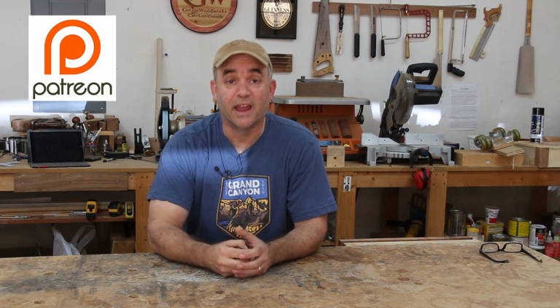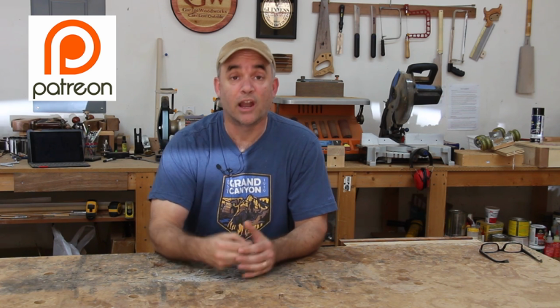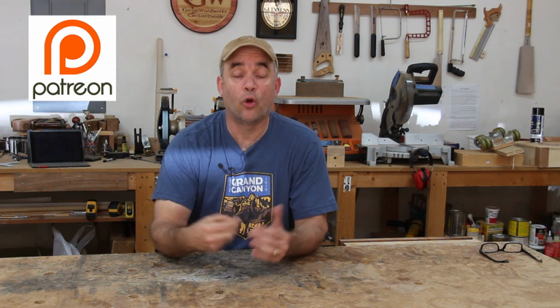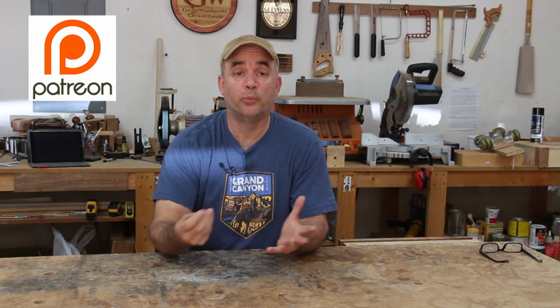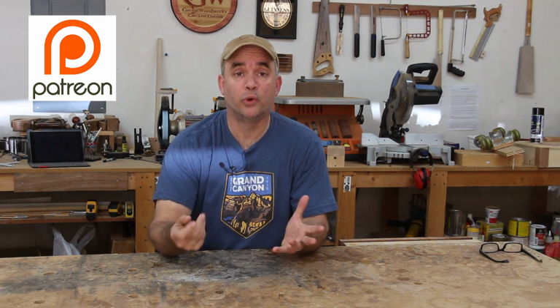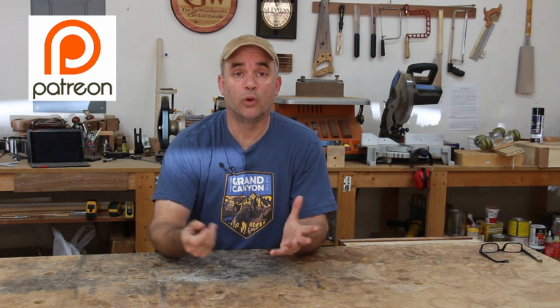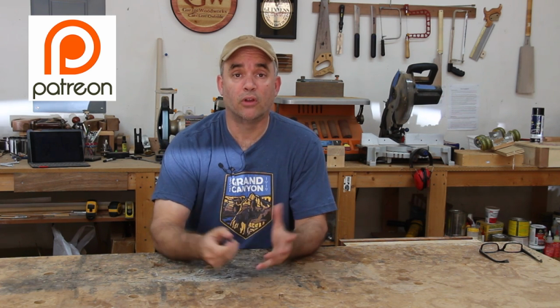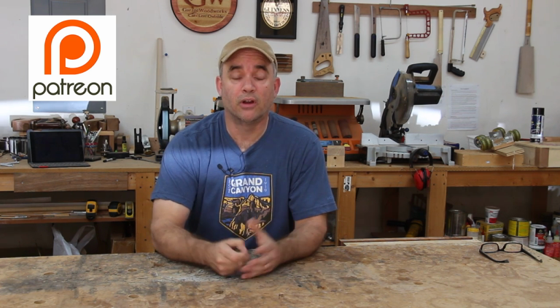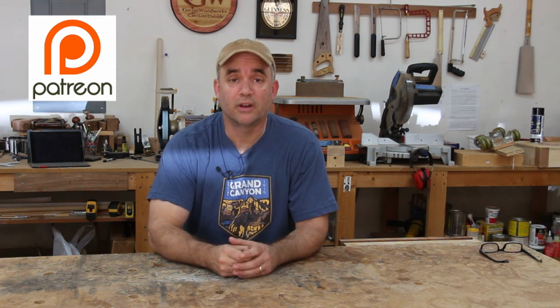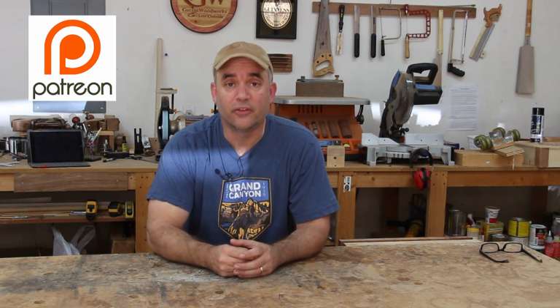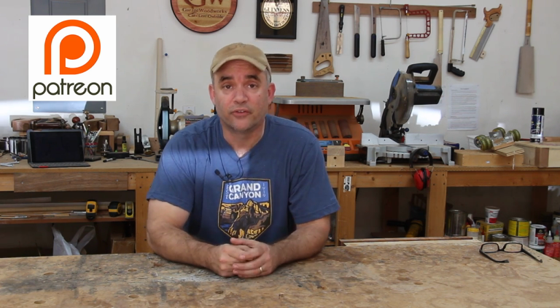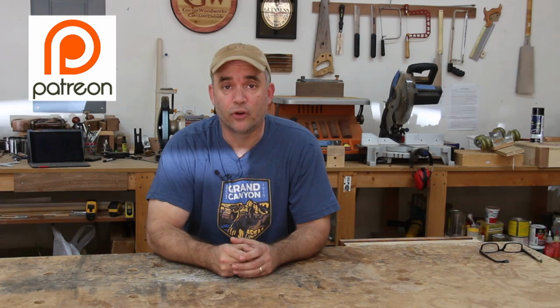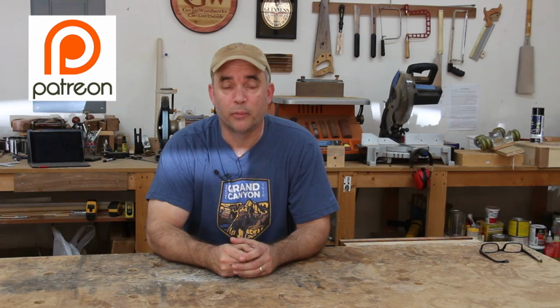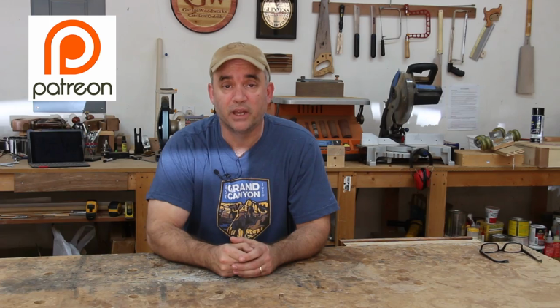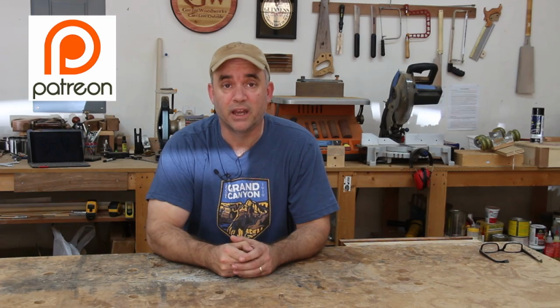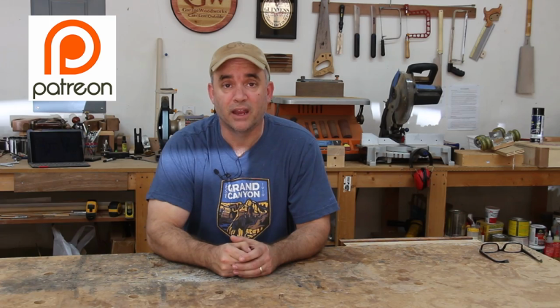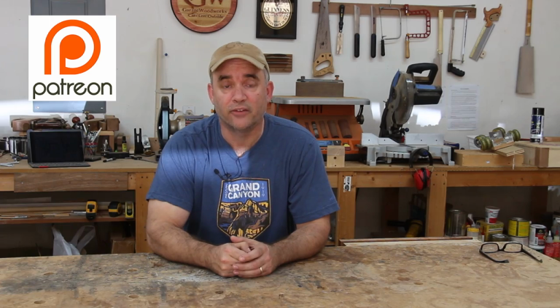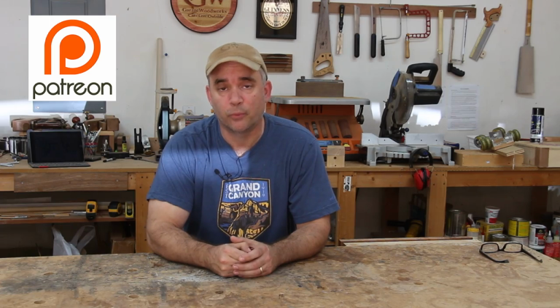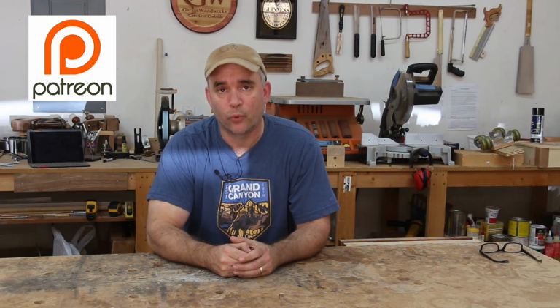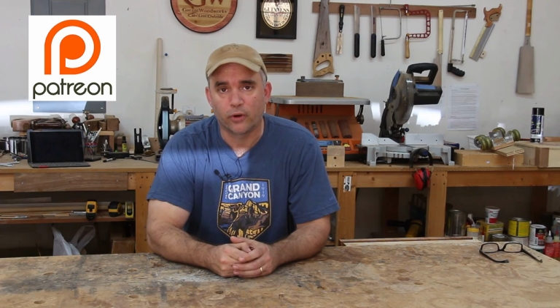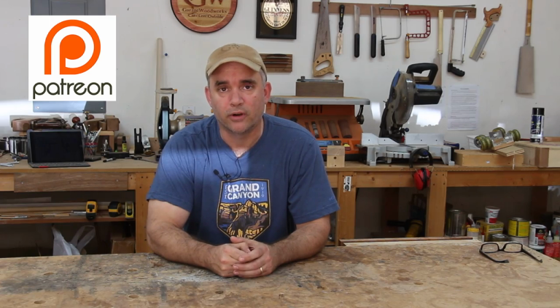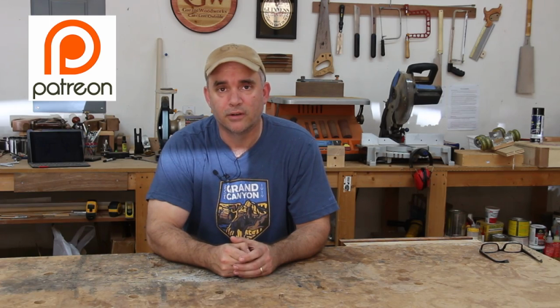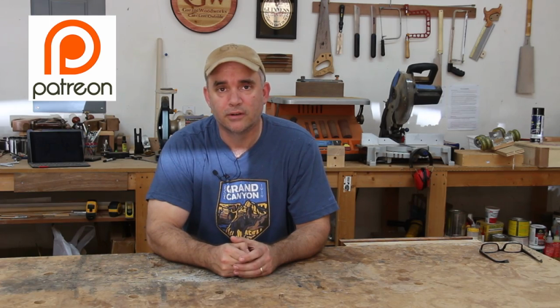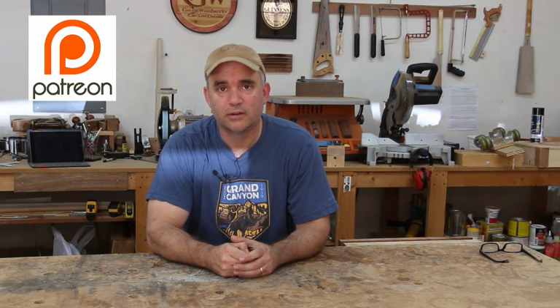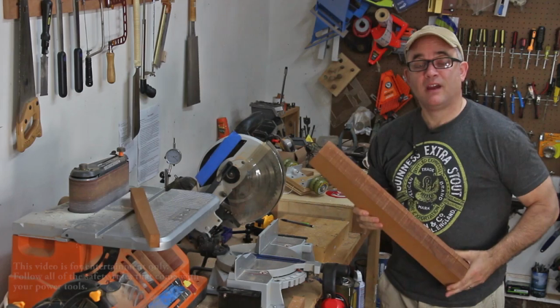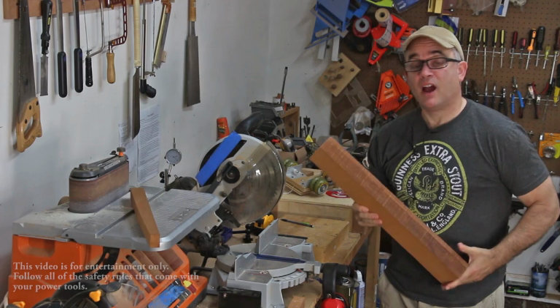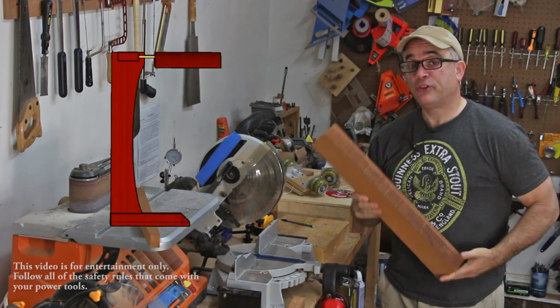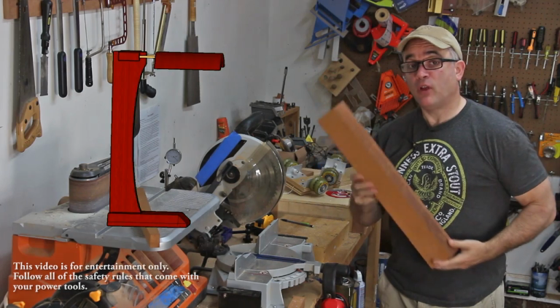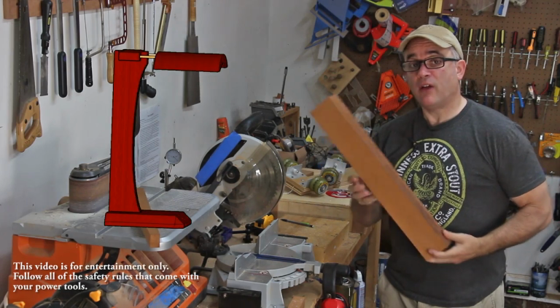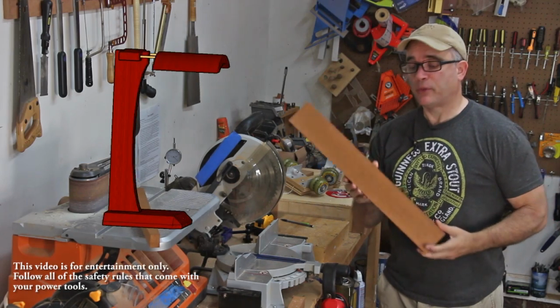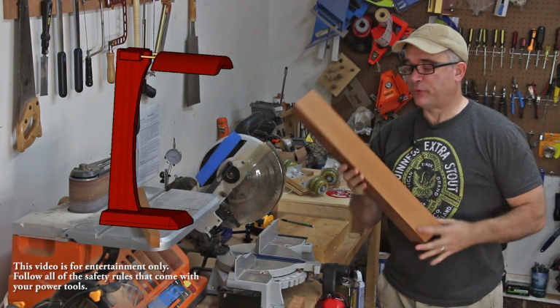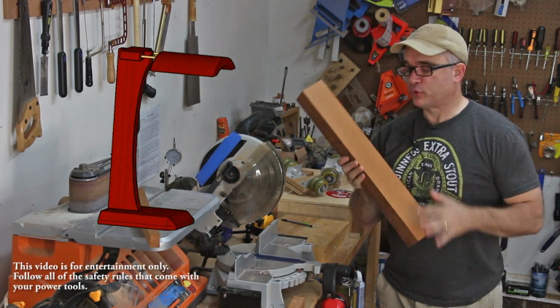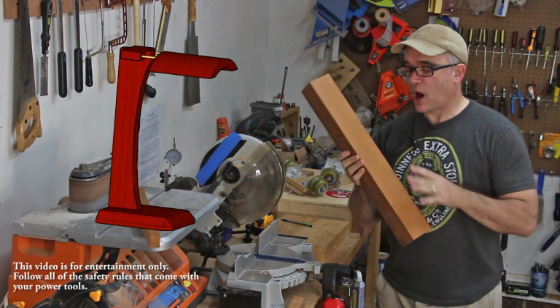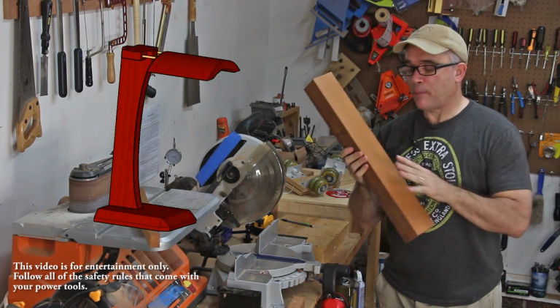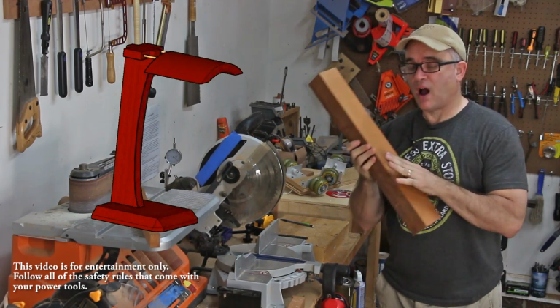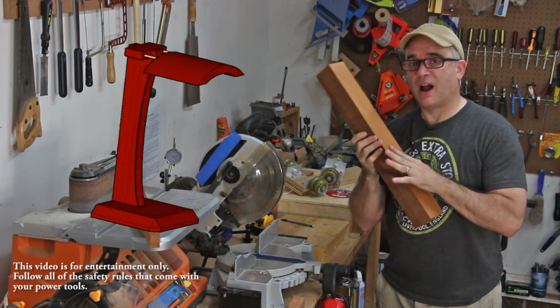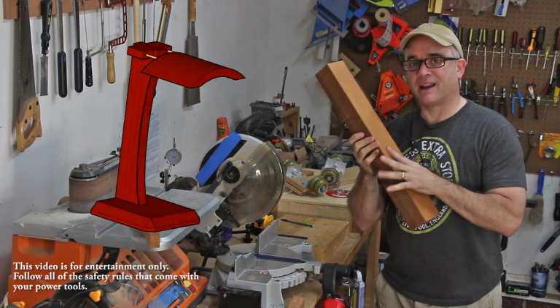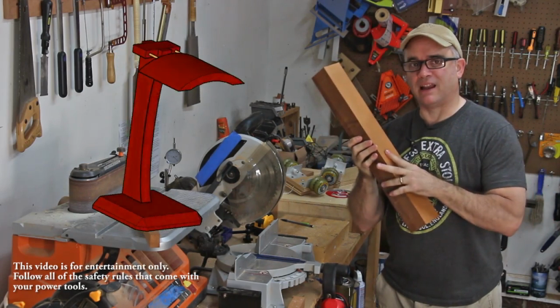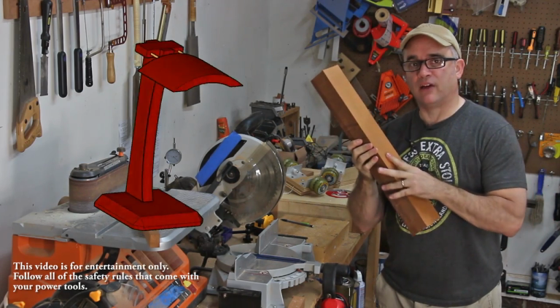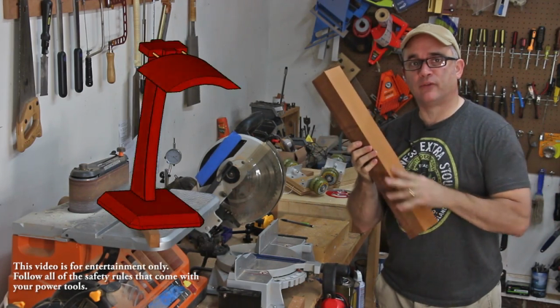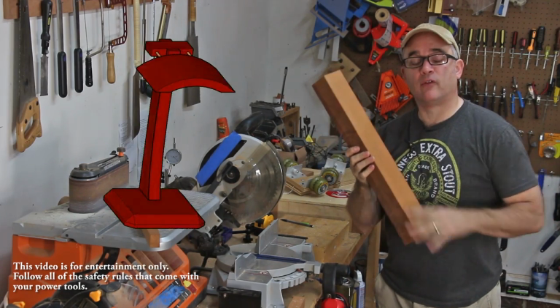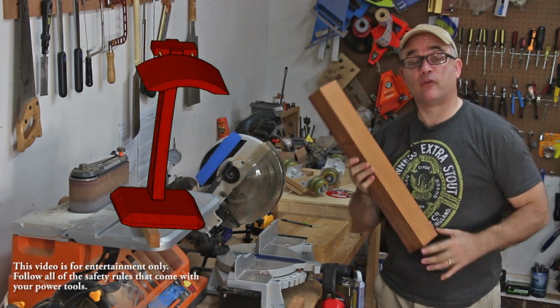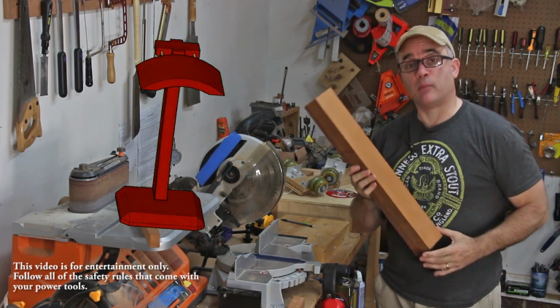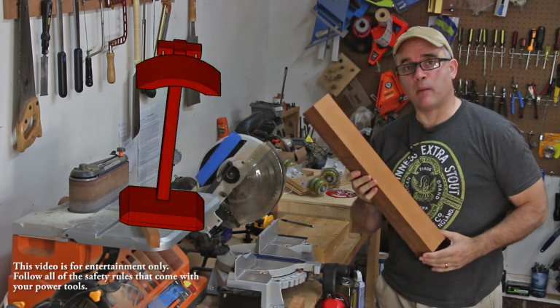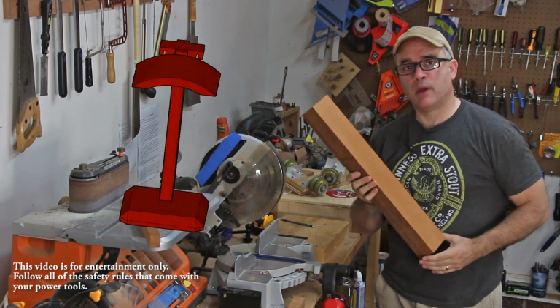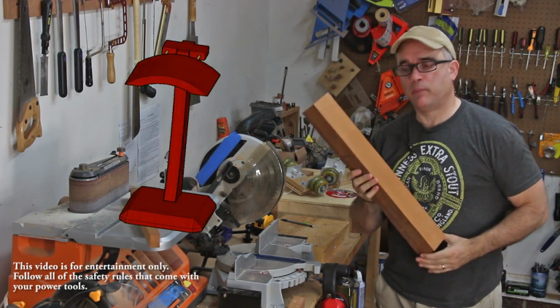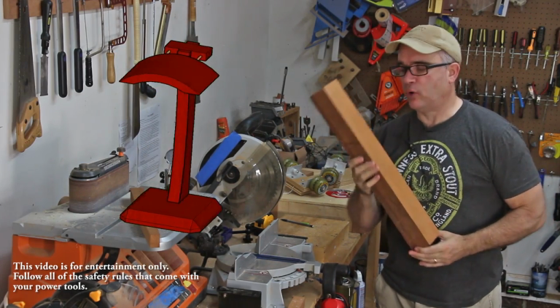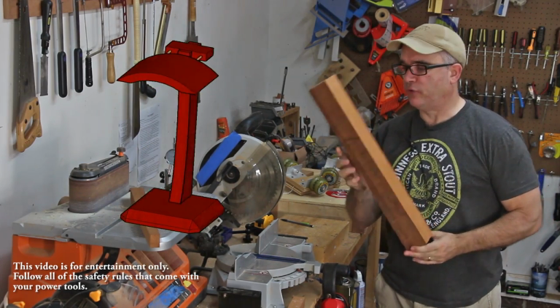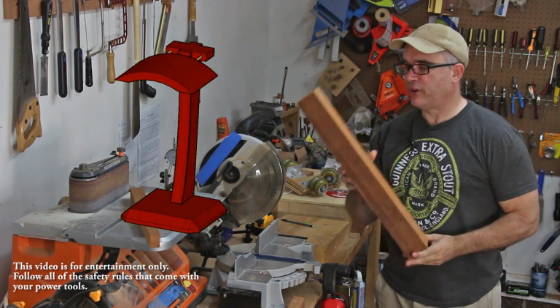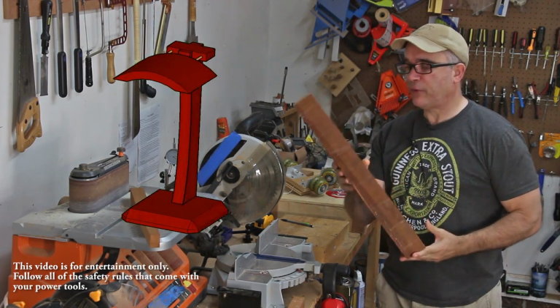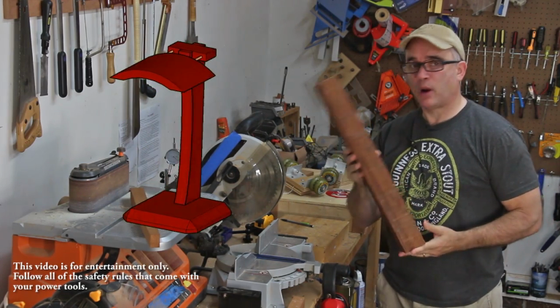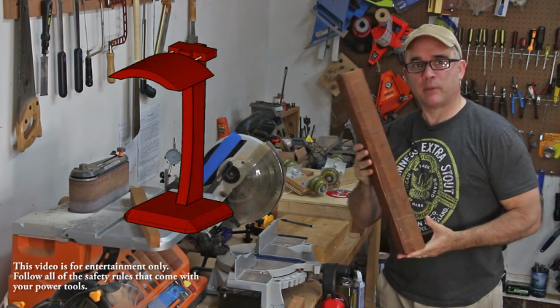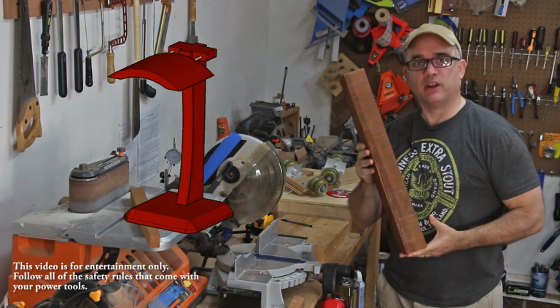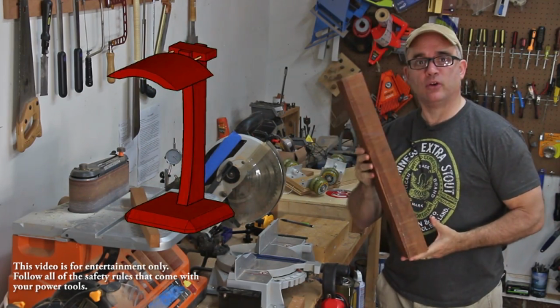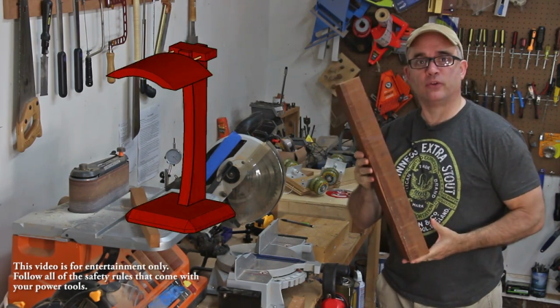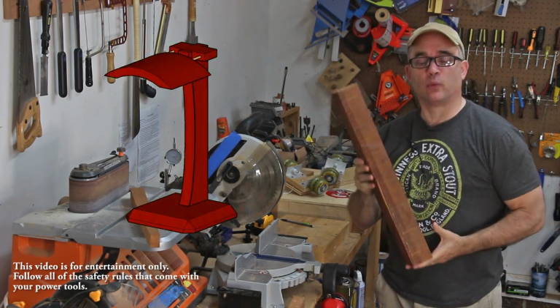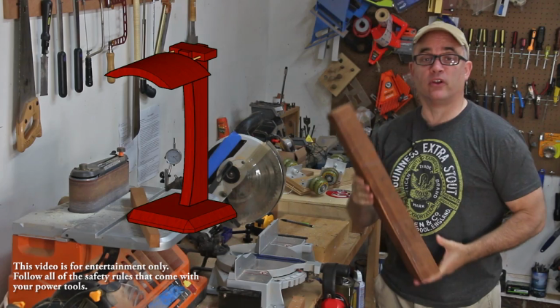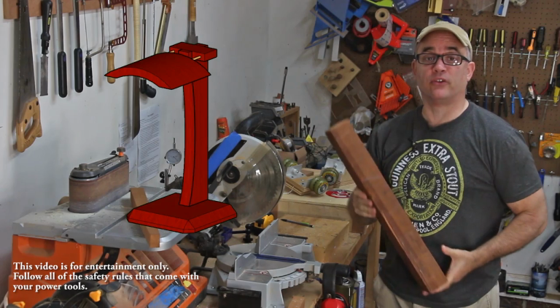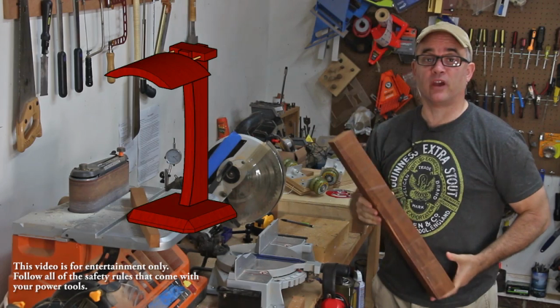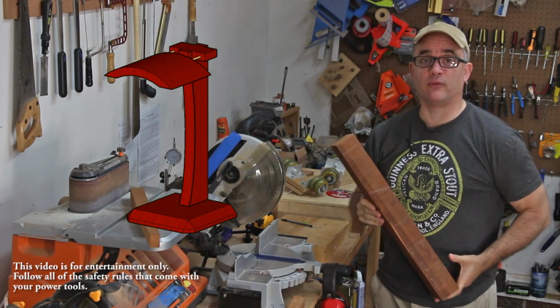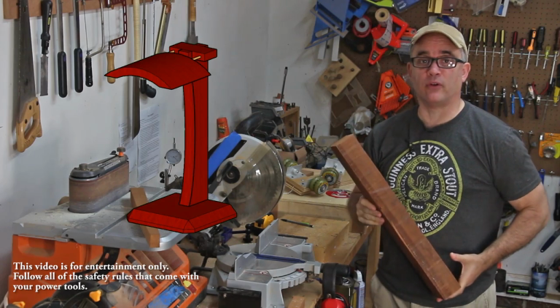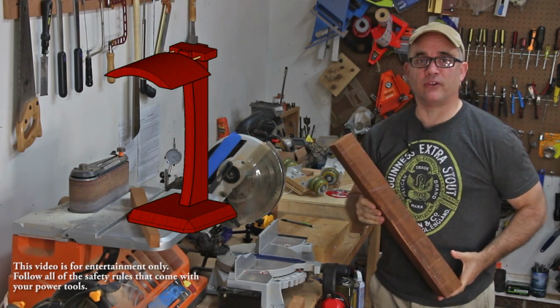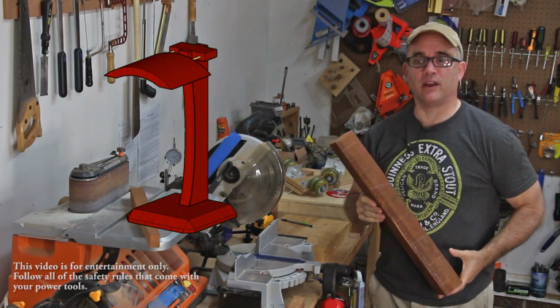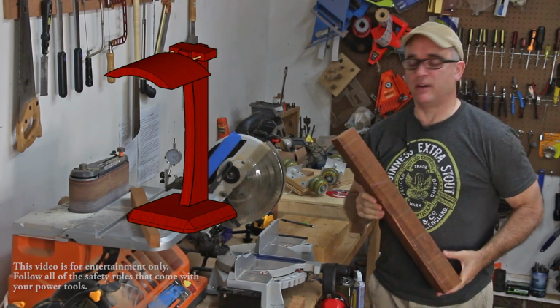I hope you will consider being a supporter. I still have some scrap mahogany left over from my bed build, so that's what I'm going to use for this headphone stand.